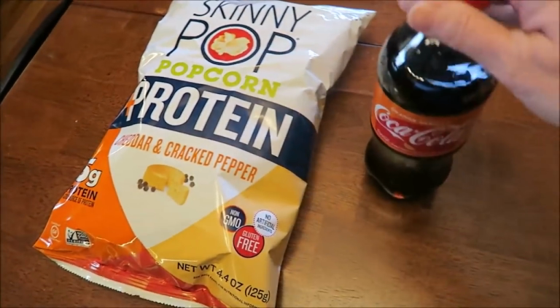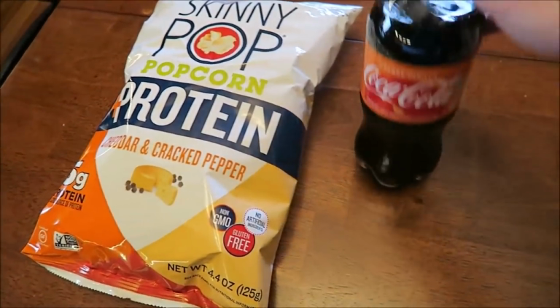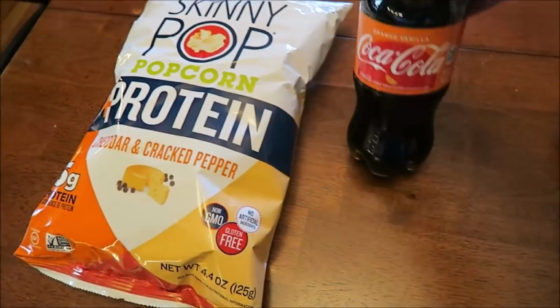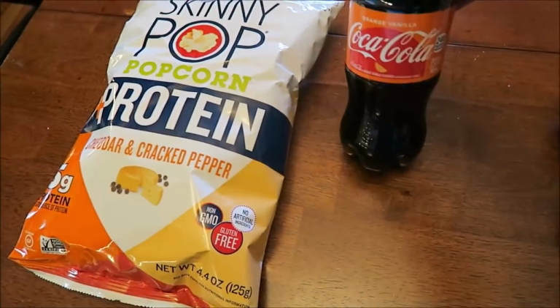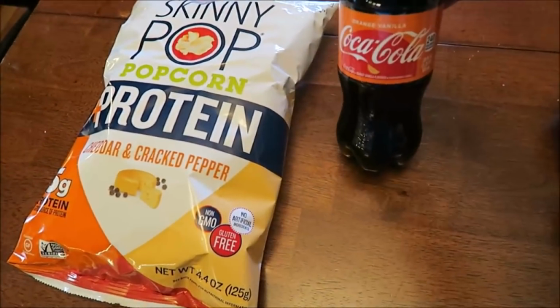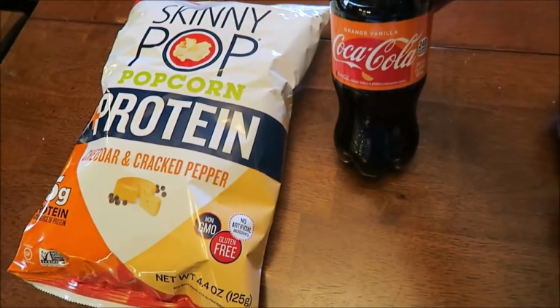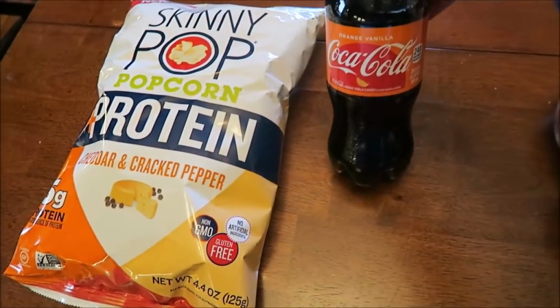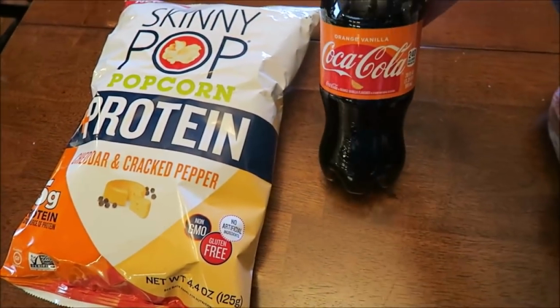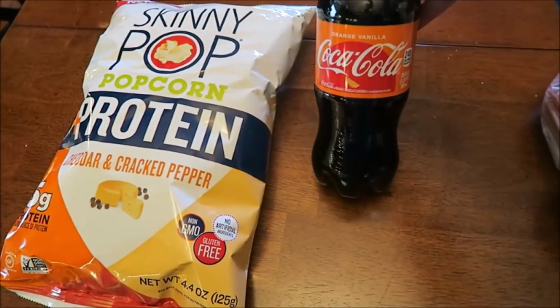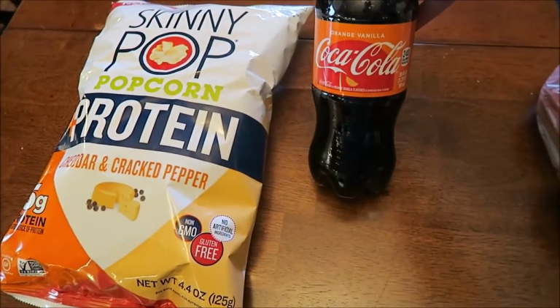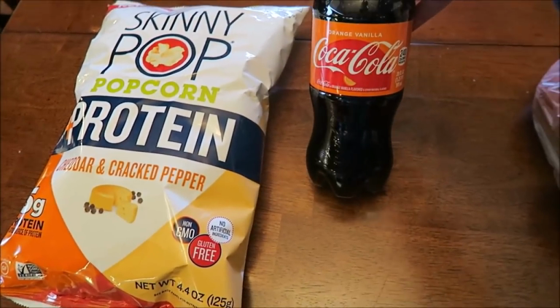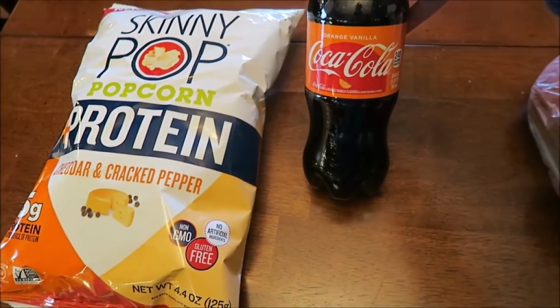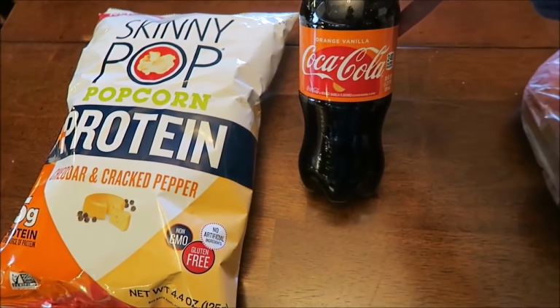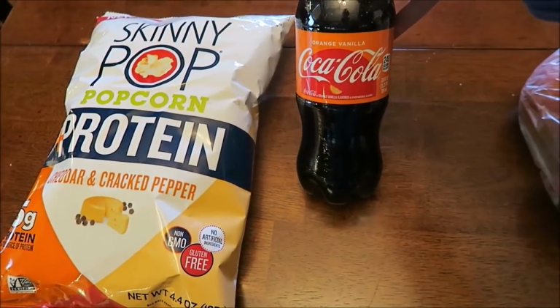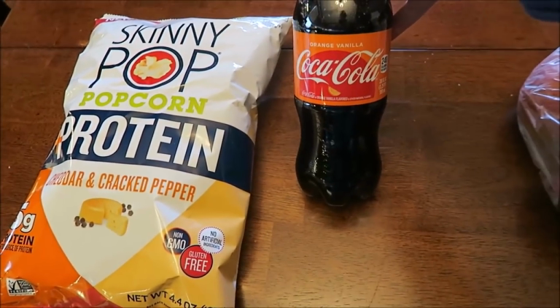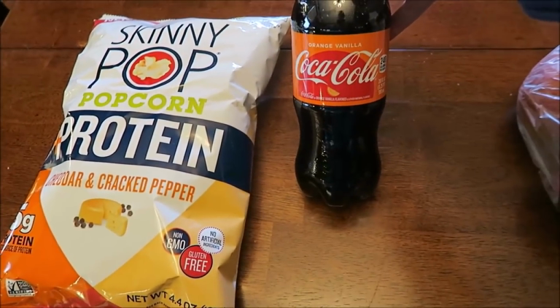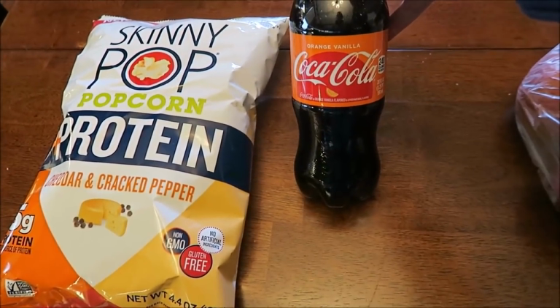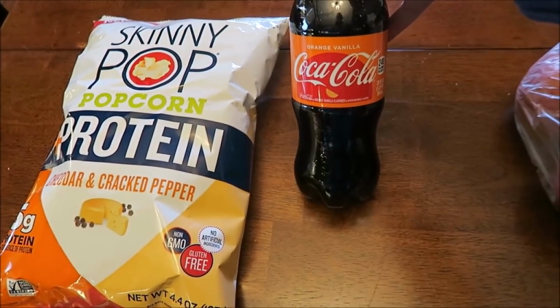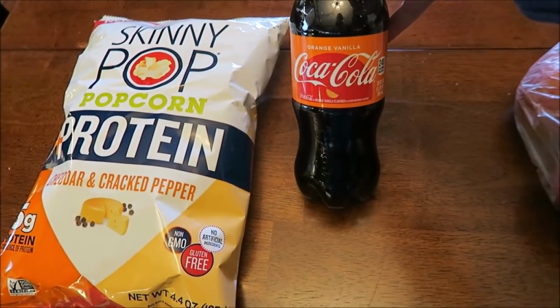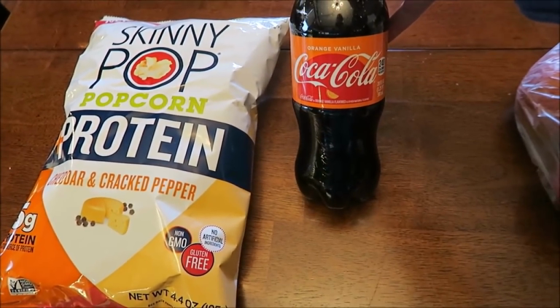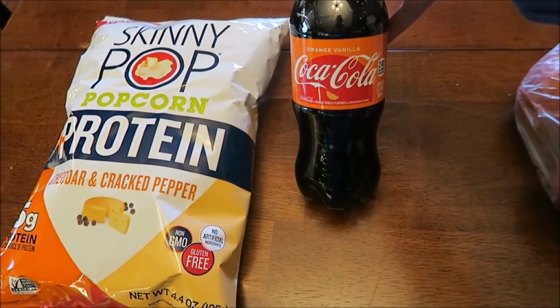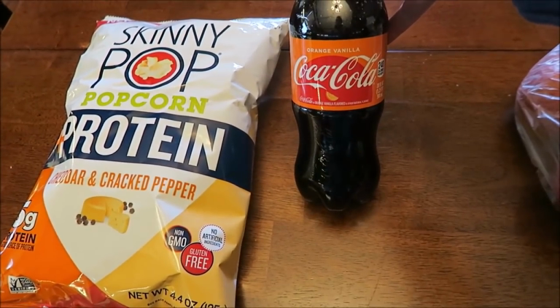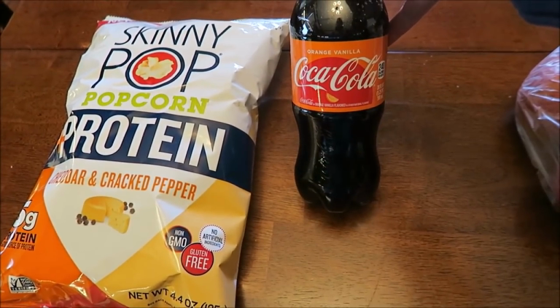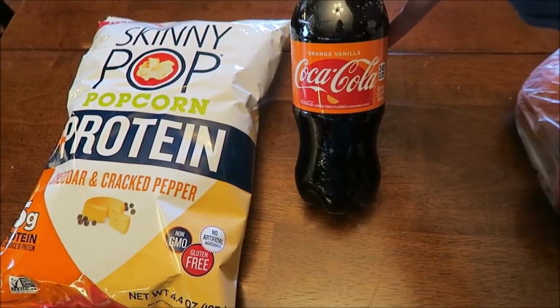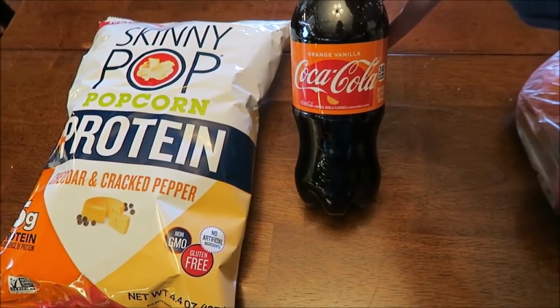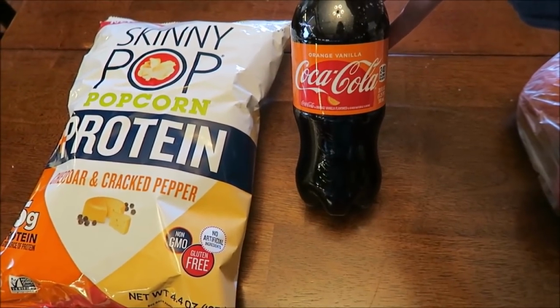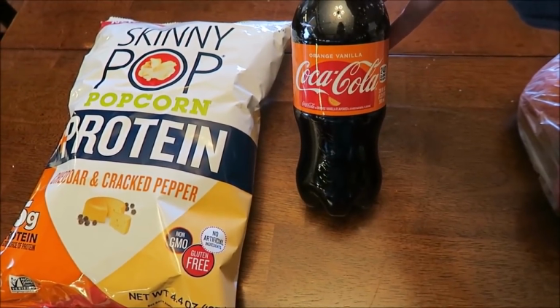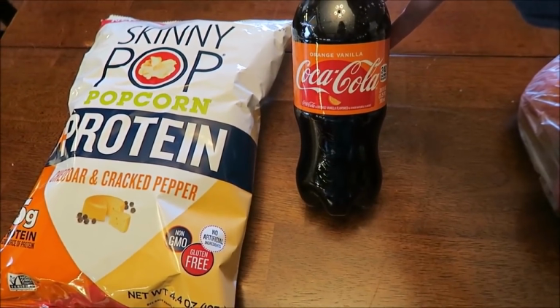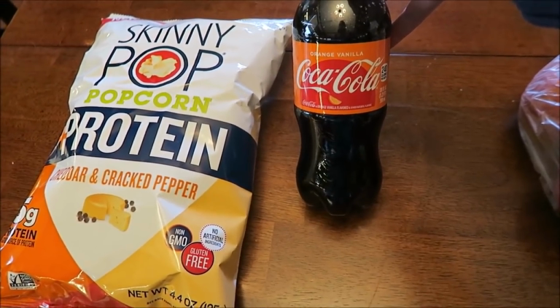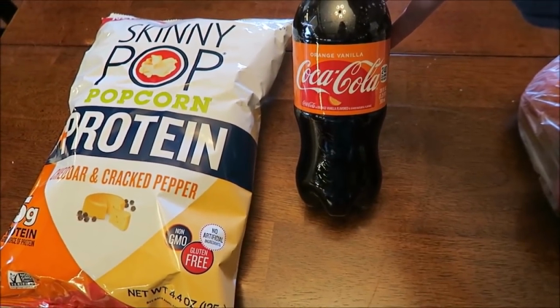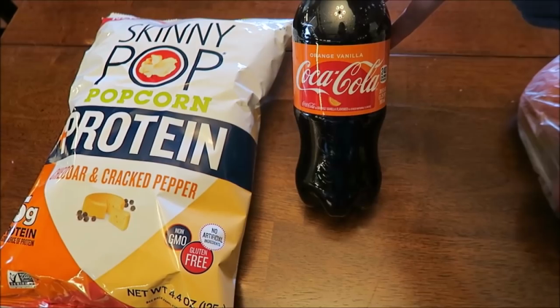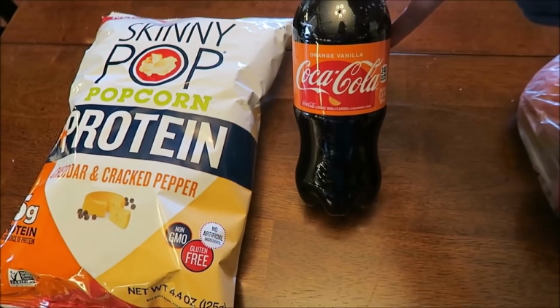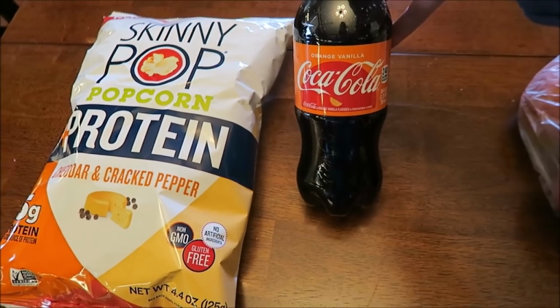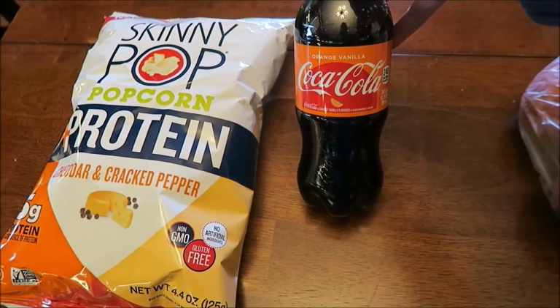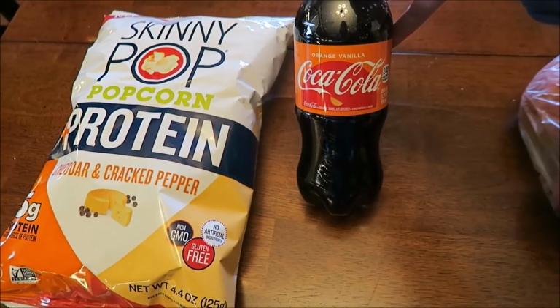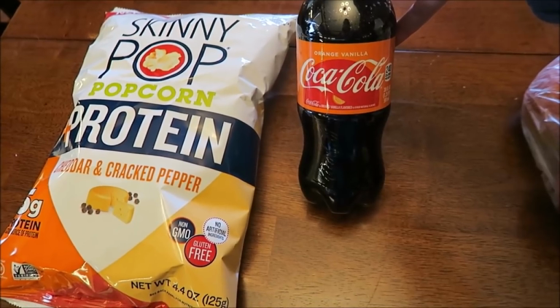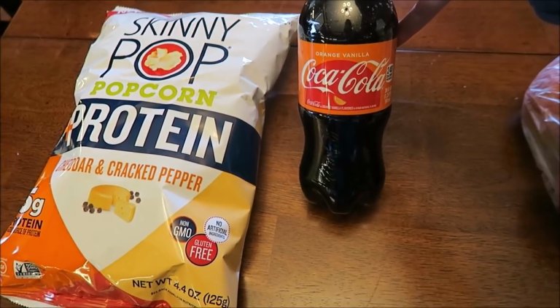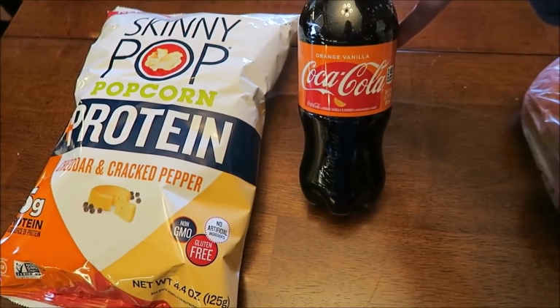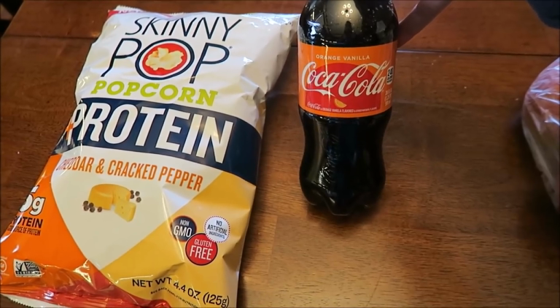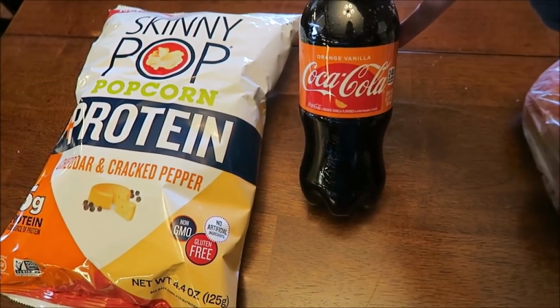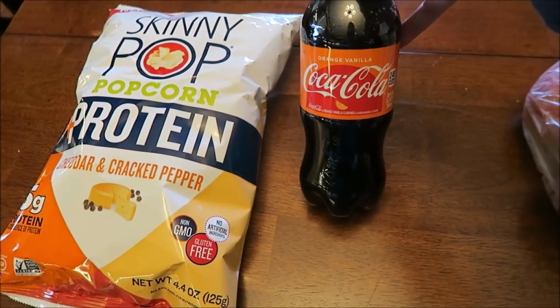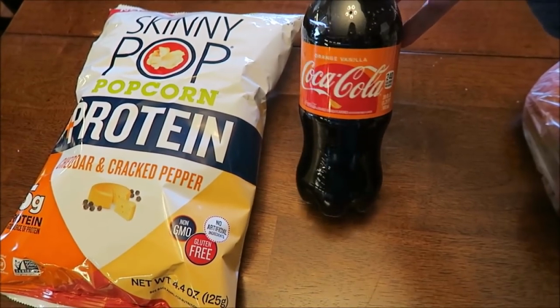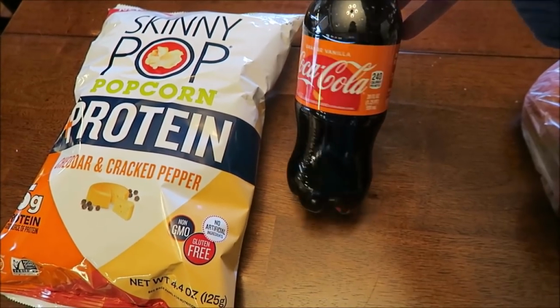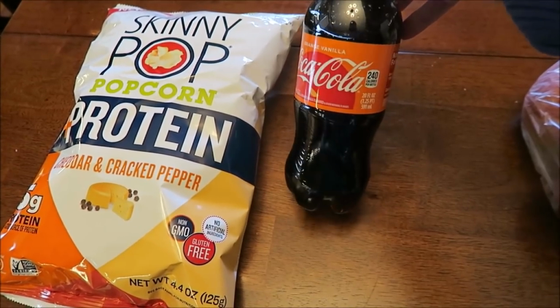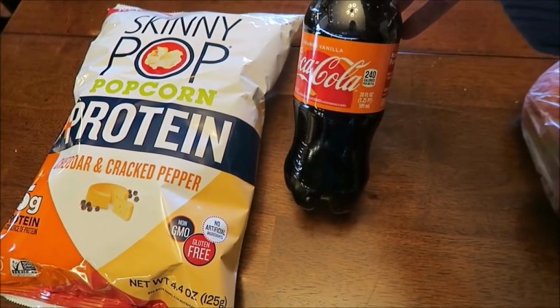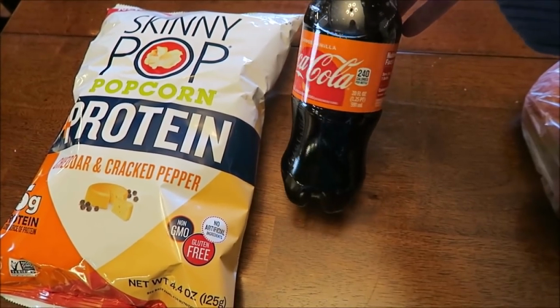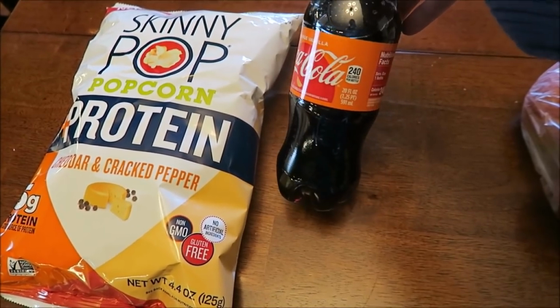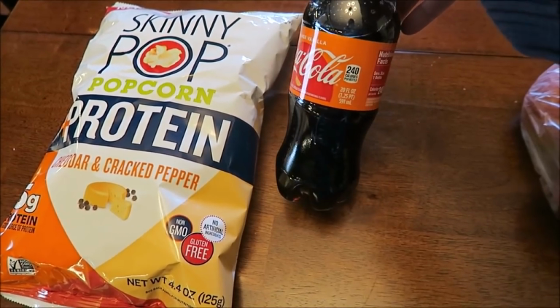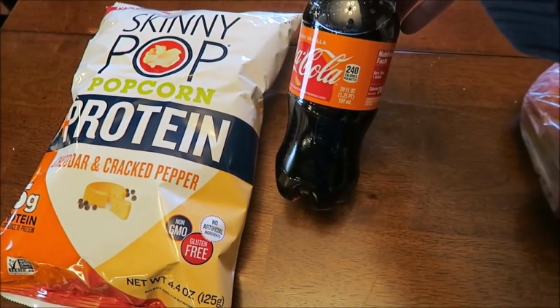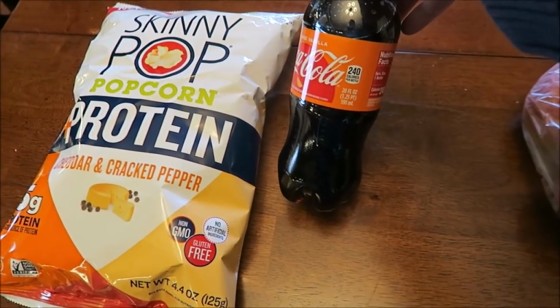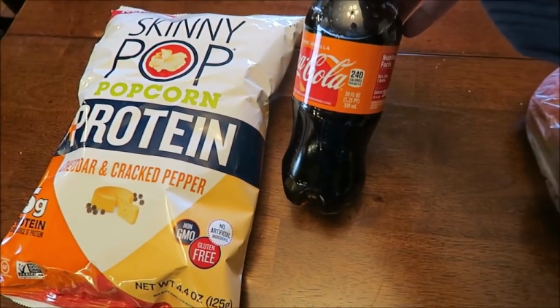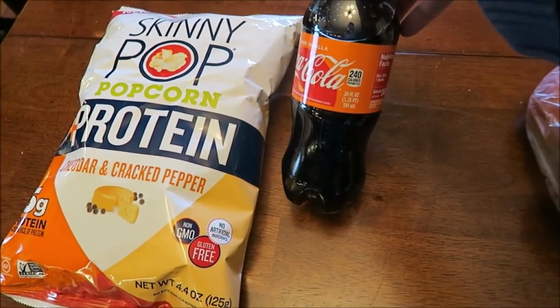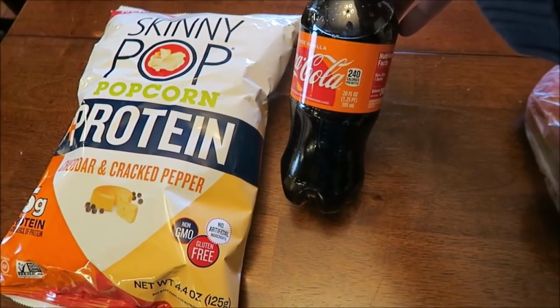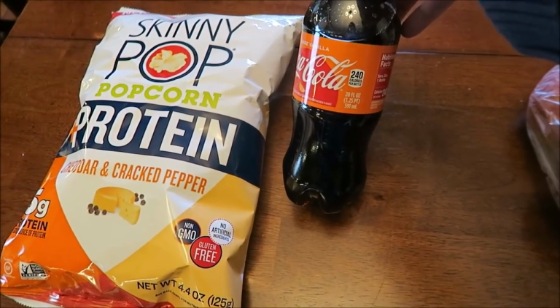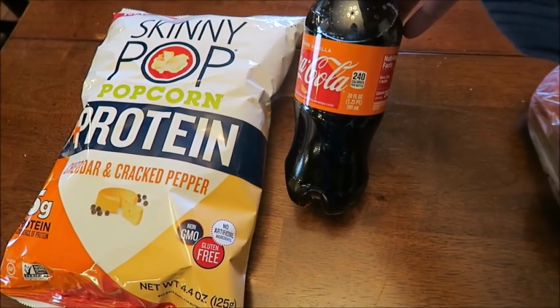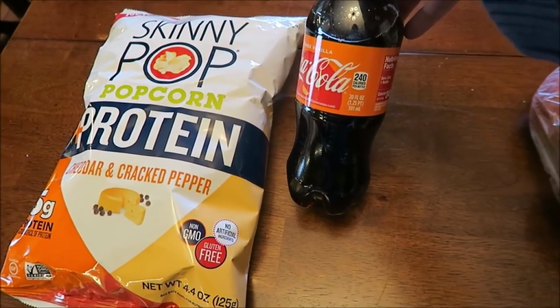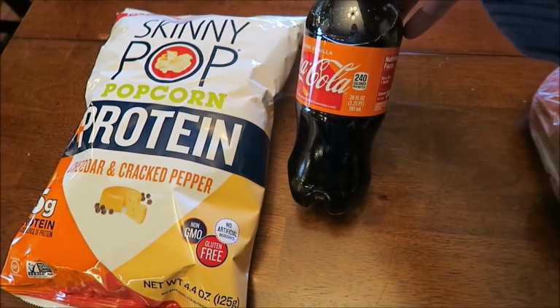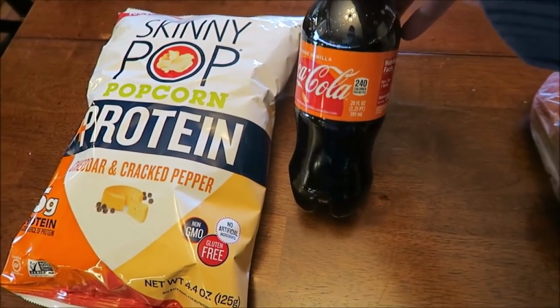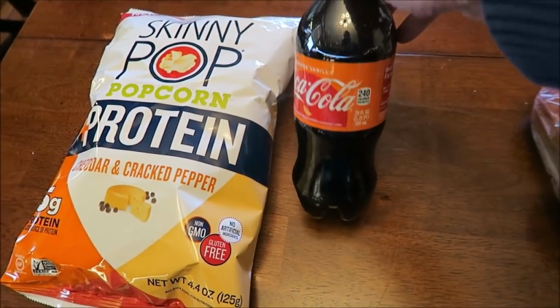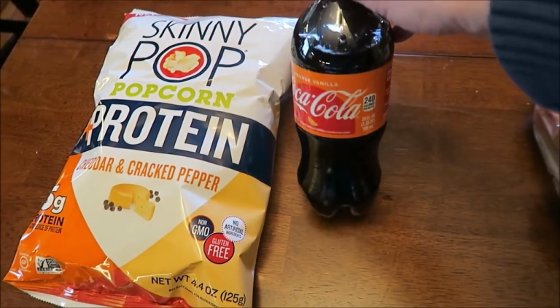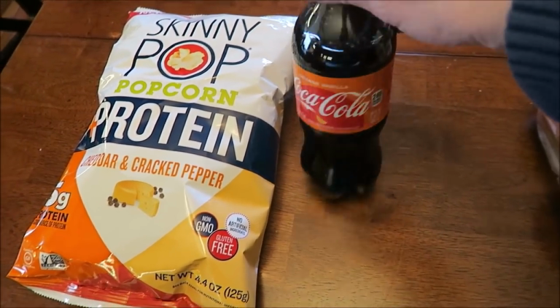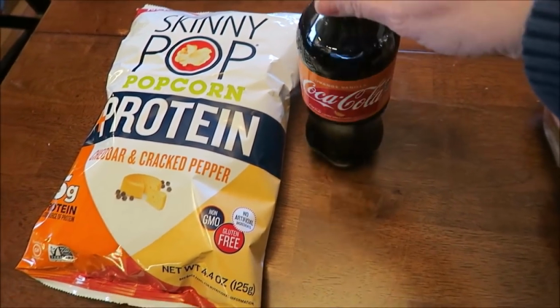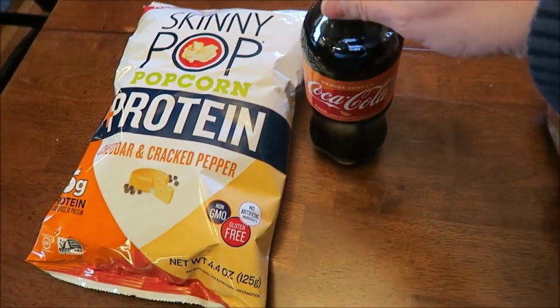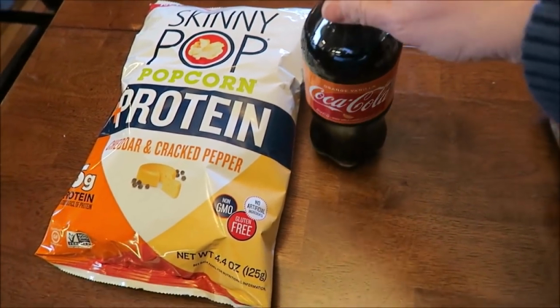At Walgreens, I found the orange vanilla Coca-Cola. This is the regular, so it's 240 calories.